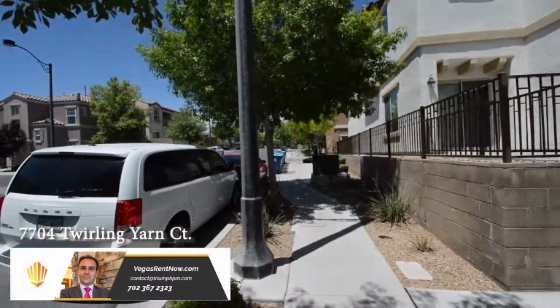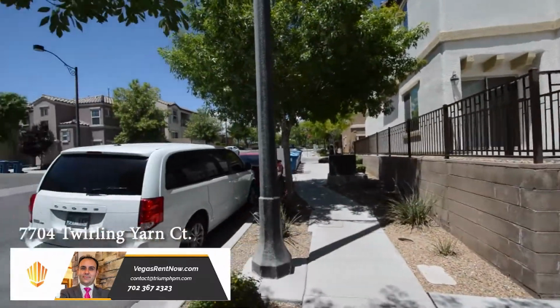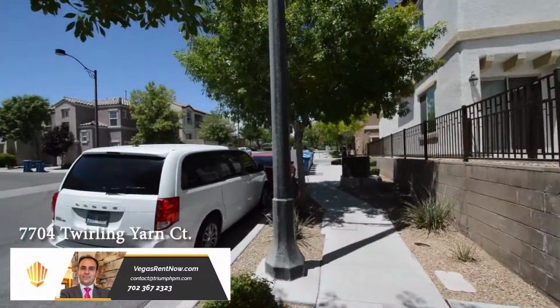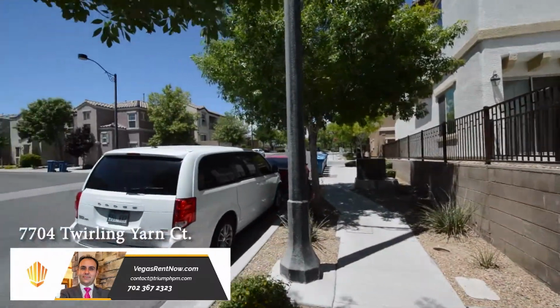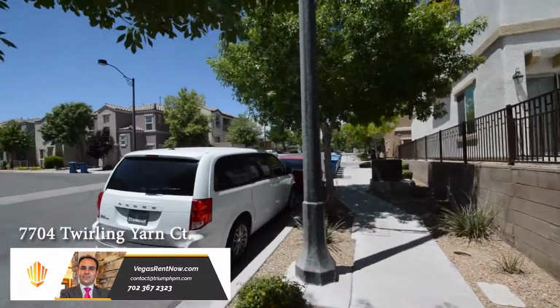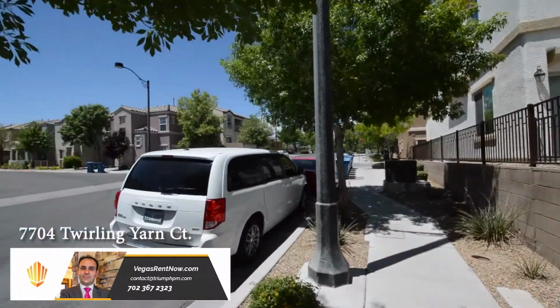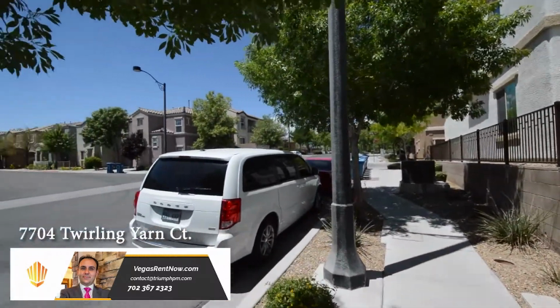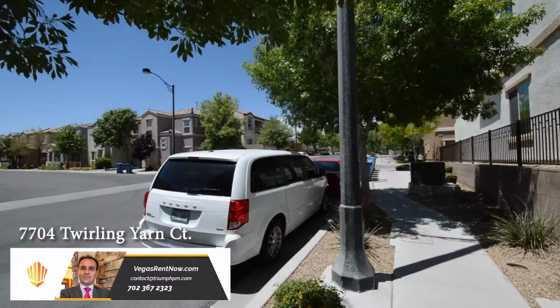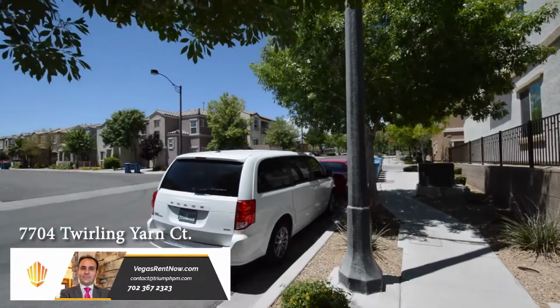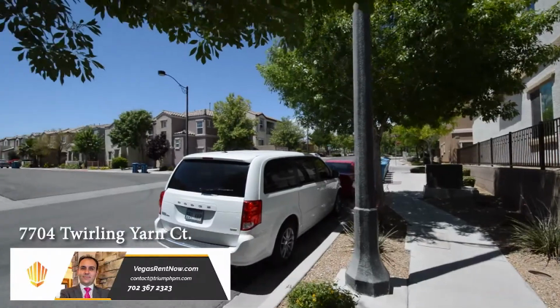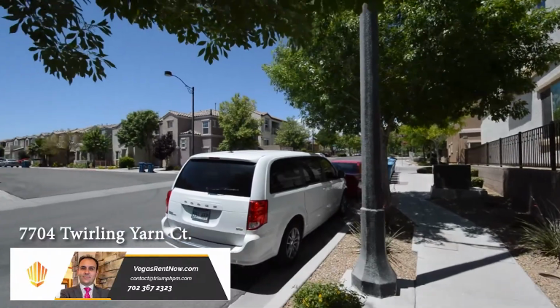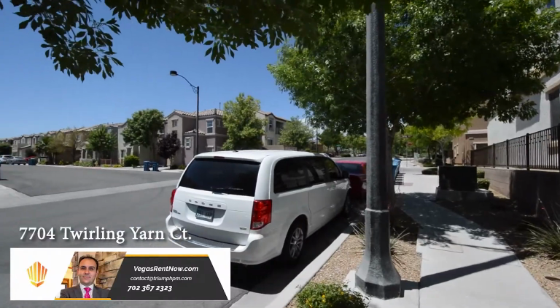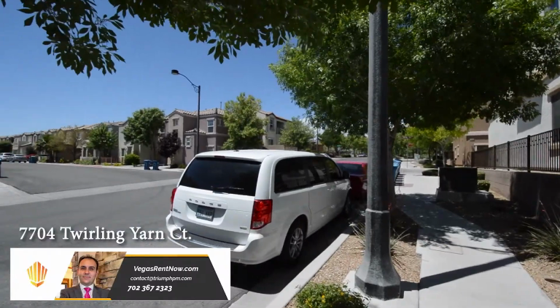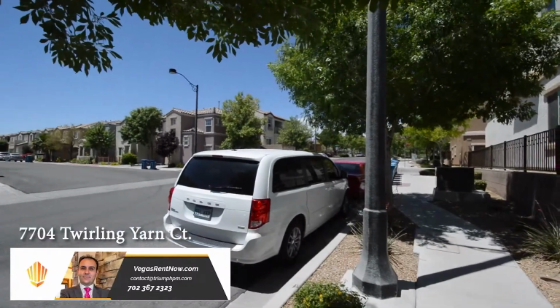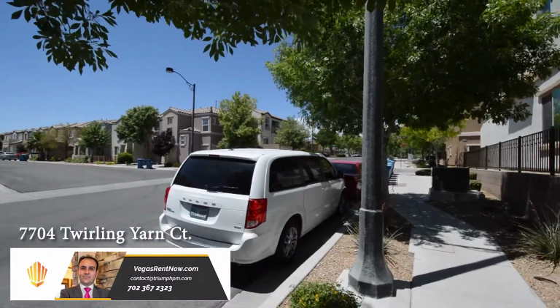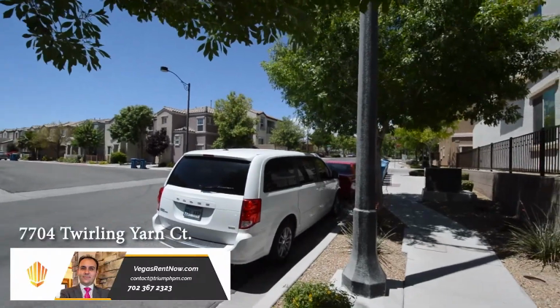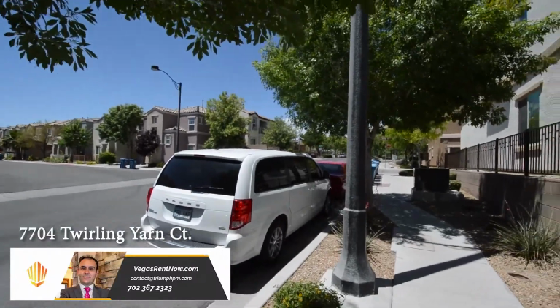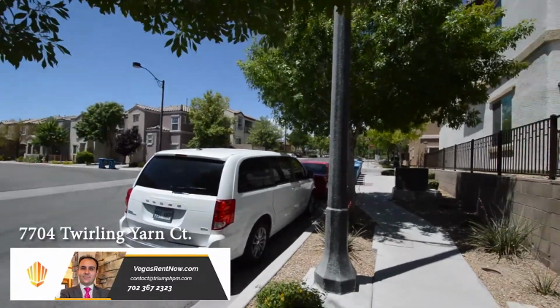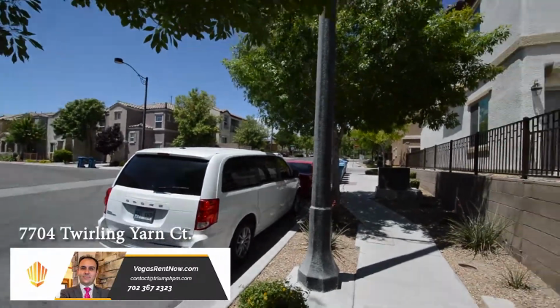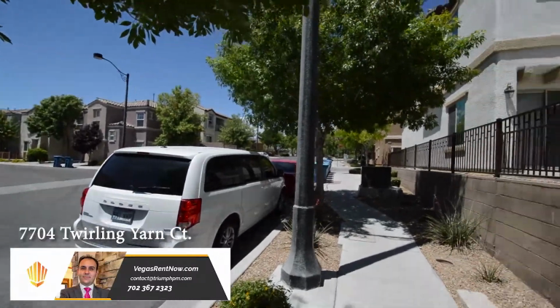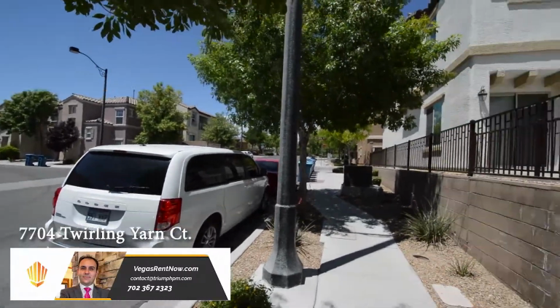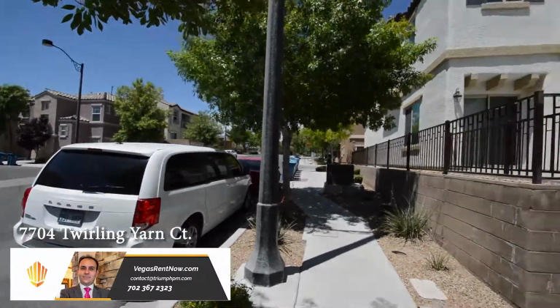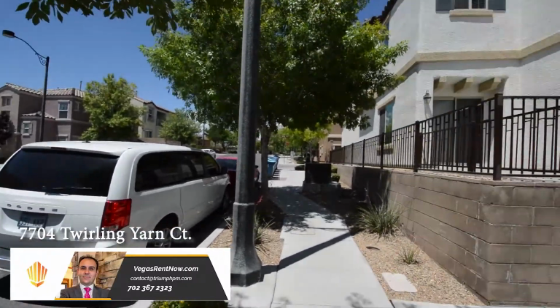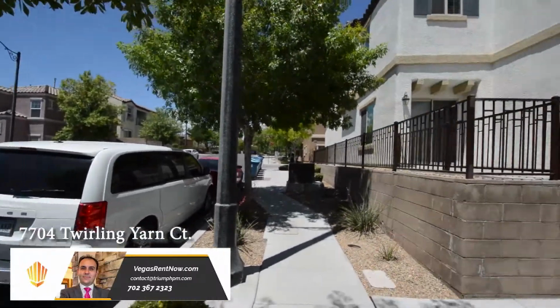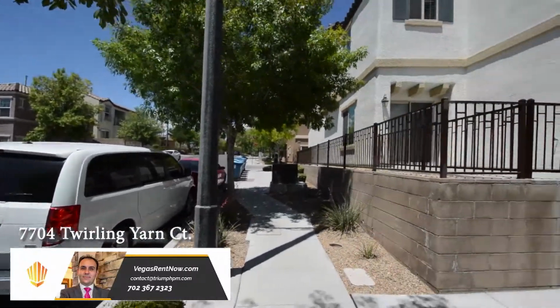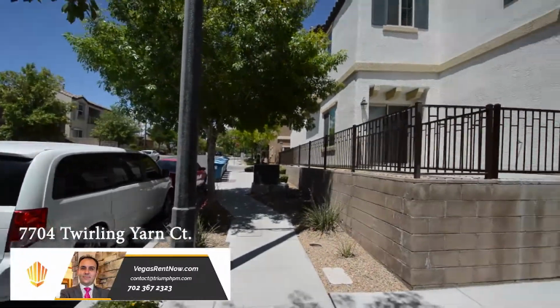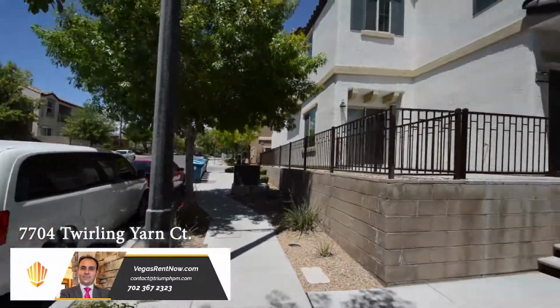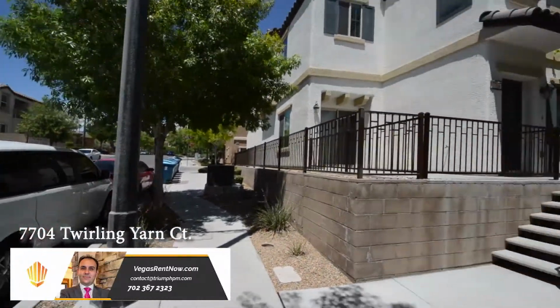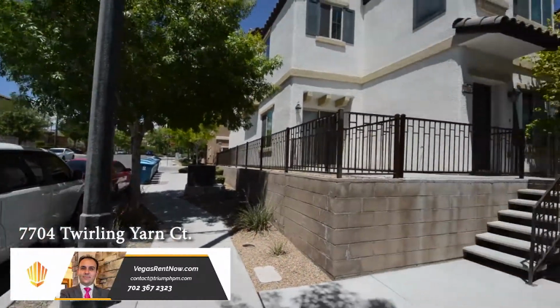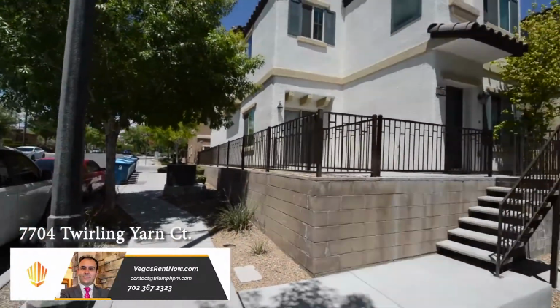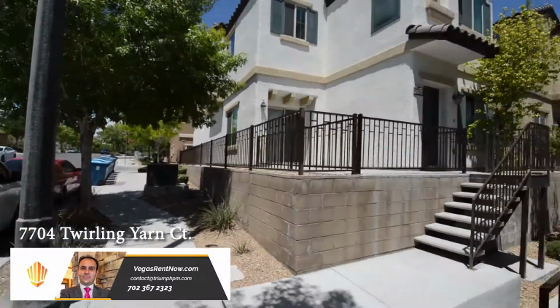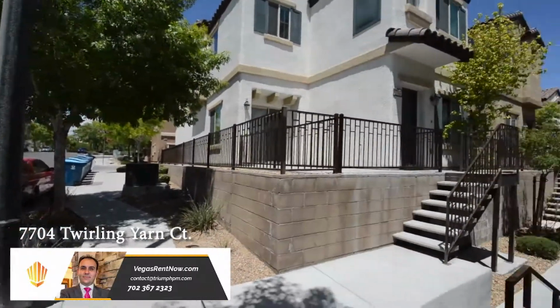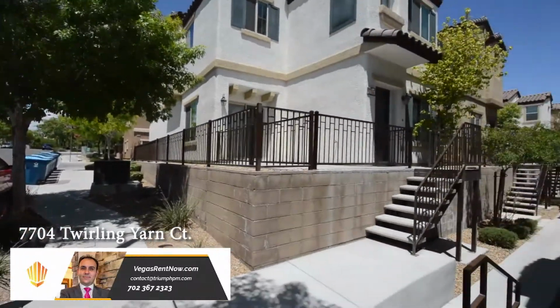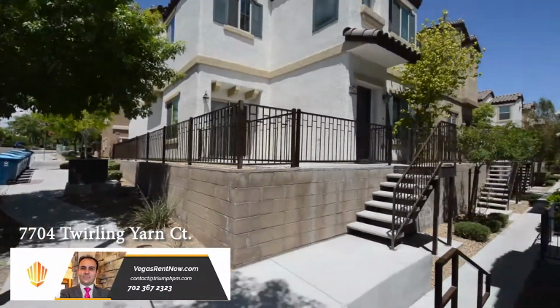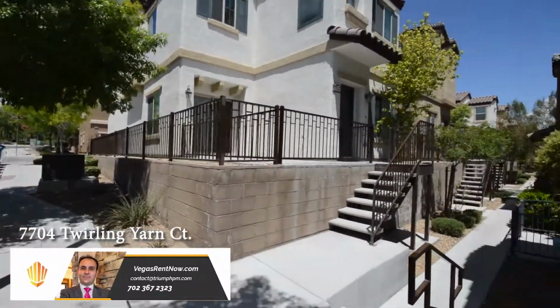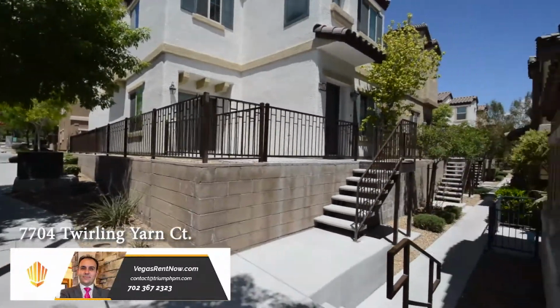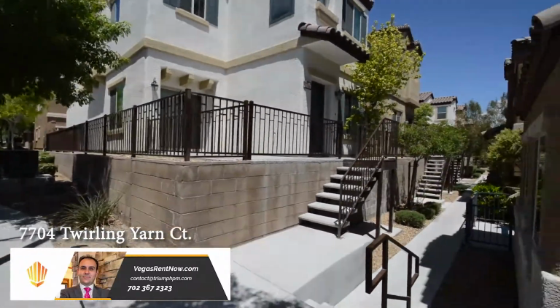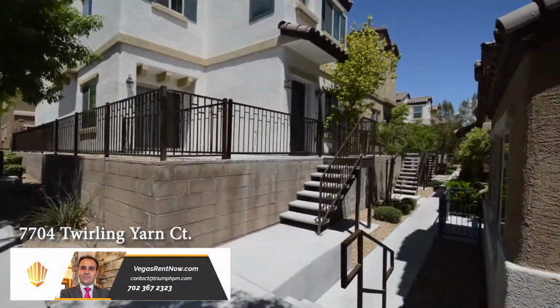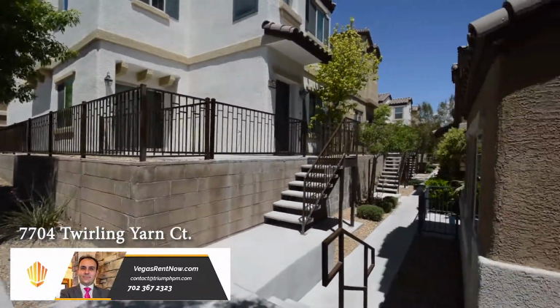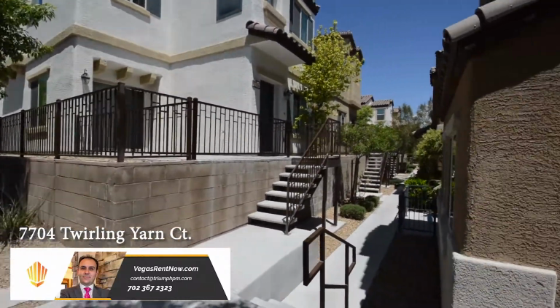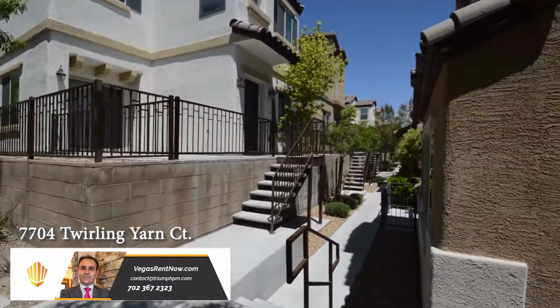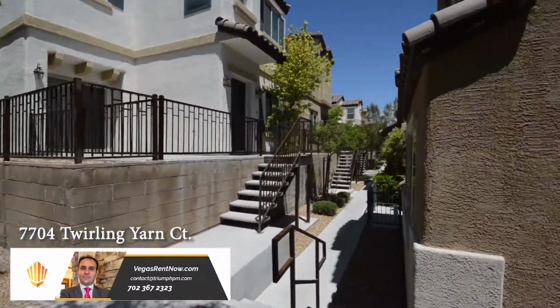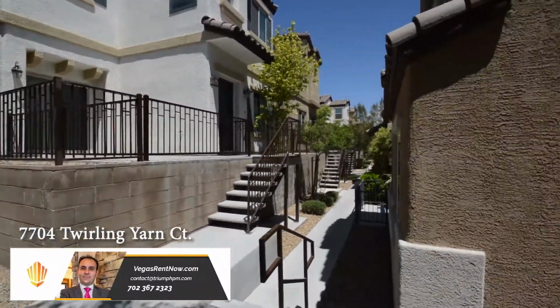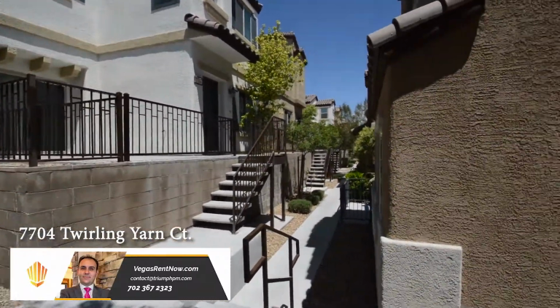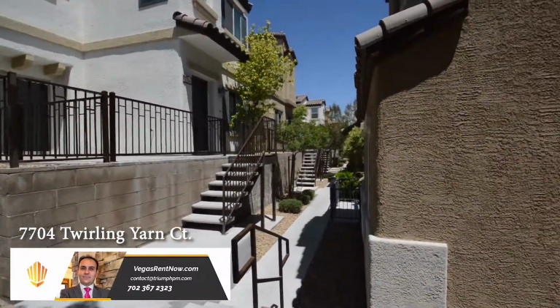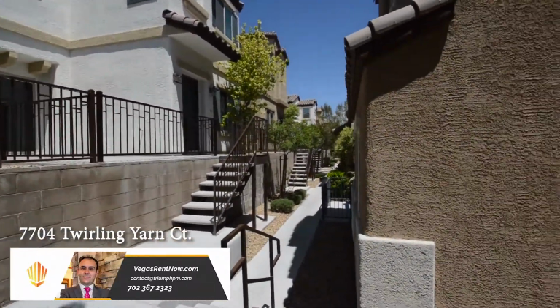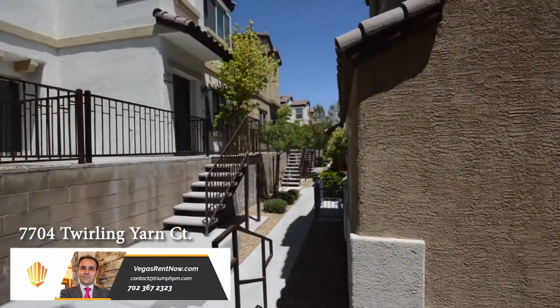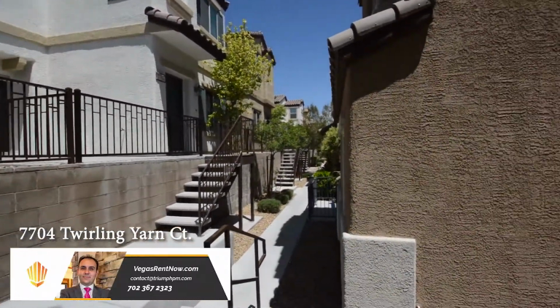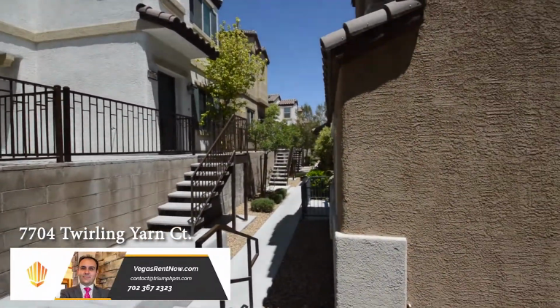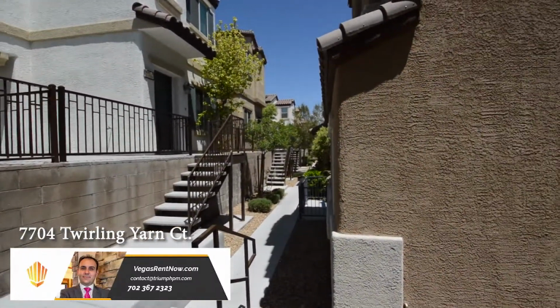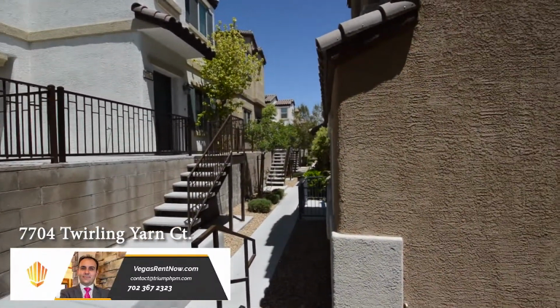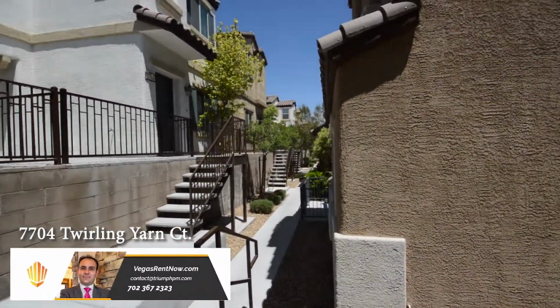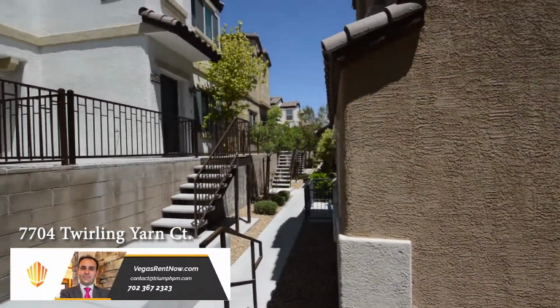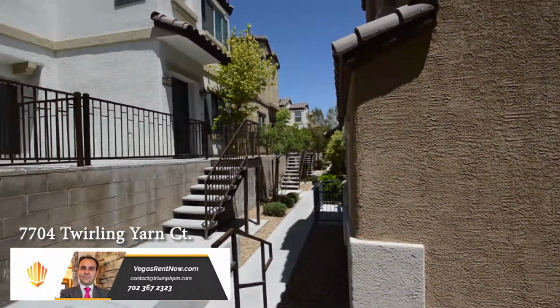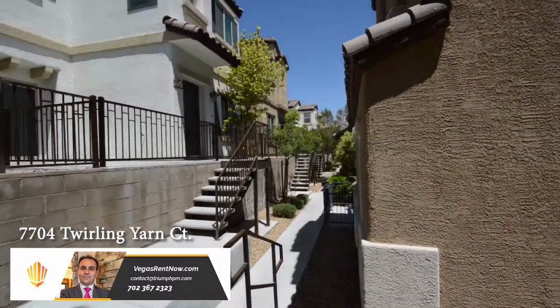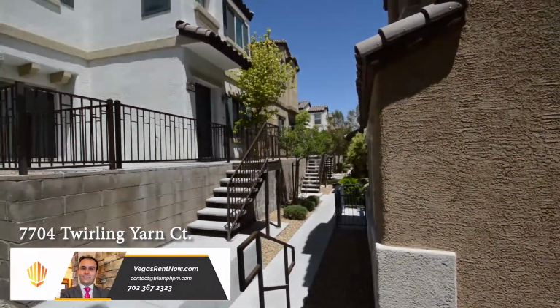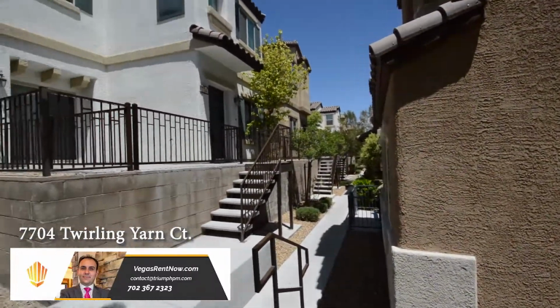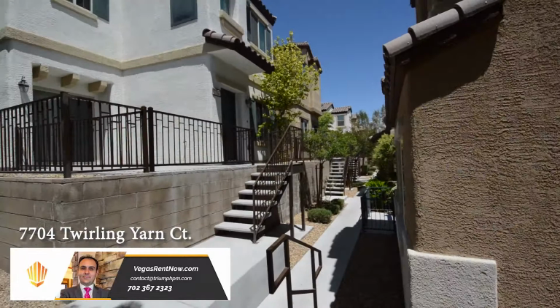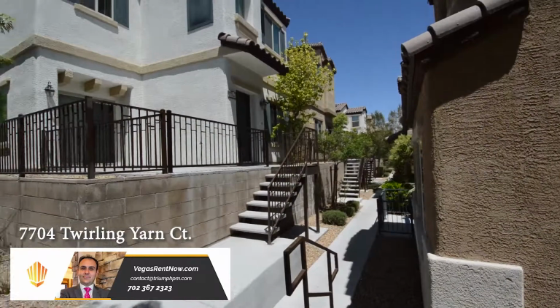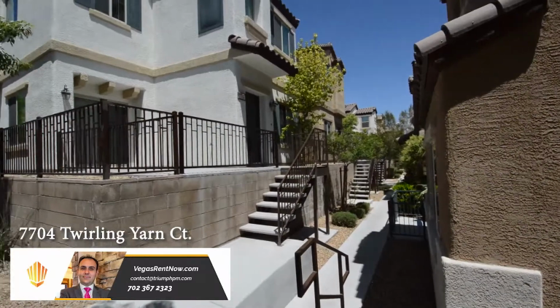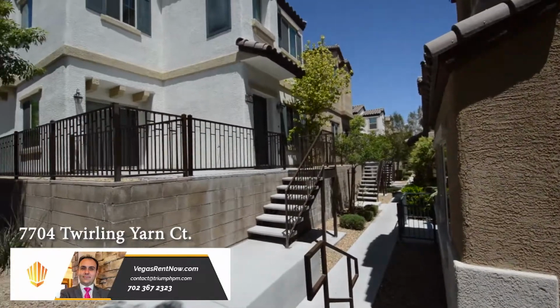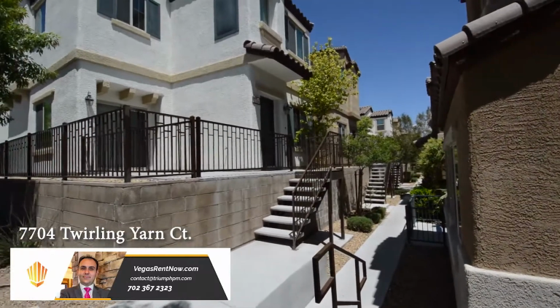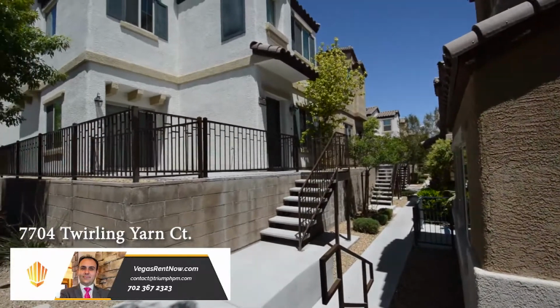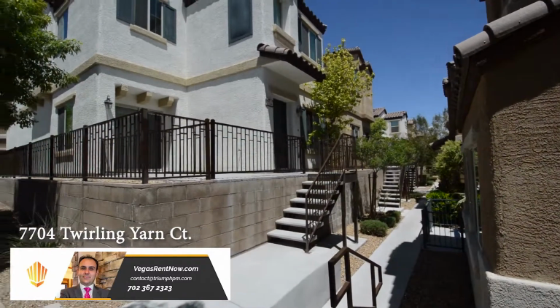This home is in the northwest with shopping, schools, parks, community pool, playground, and easy highway access nearby.